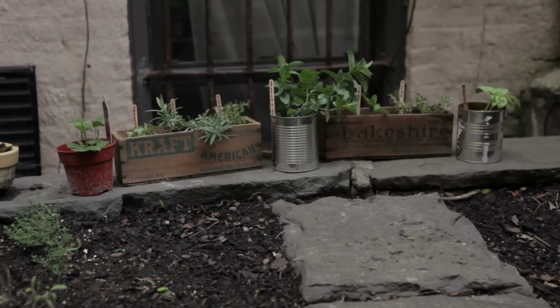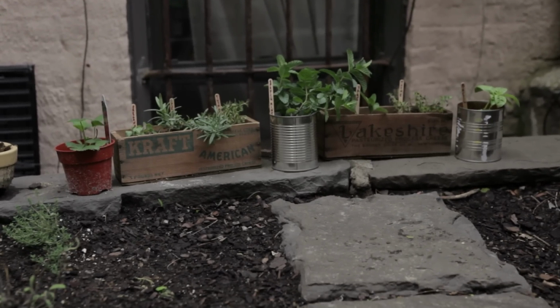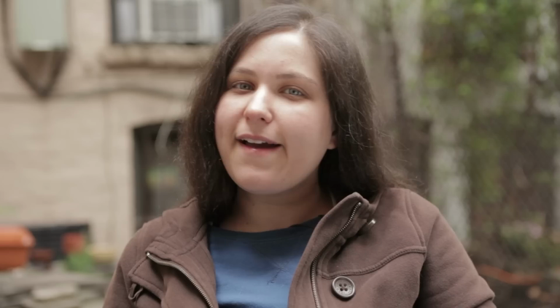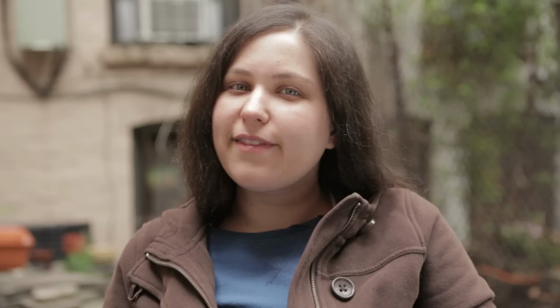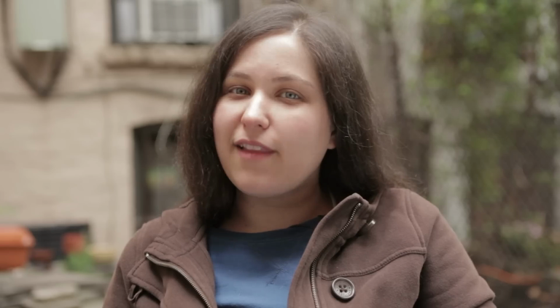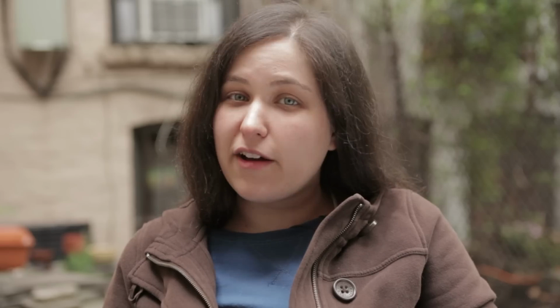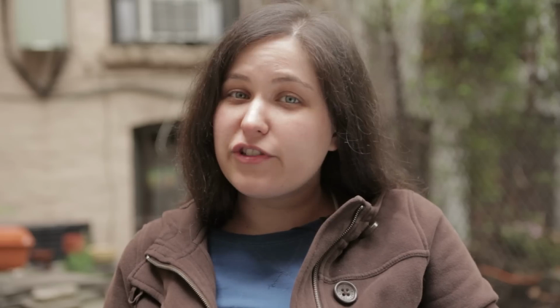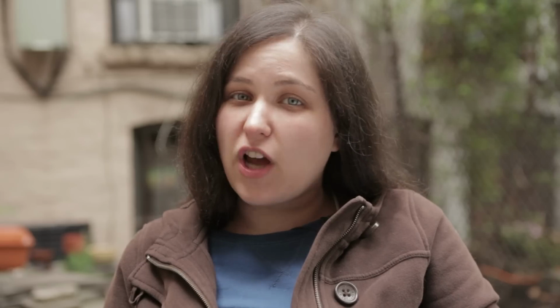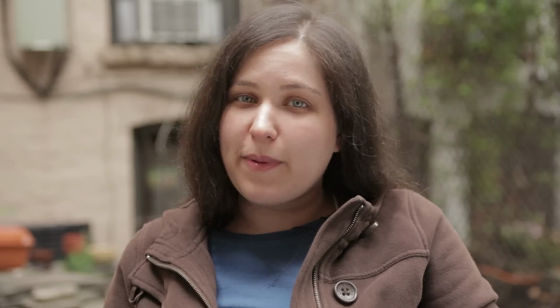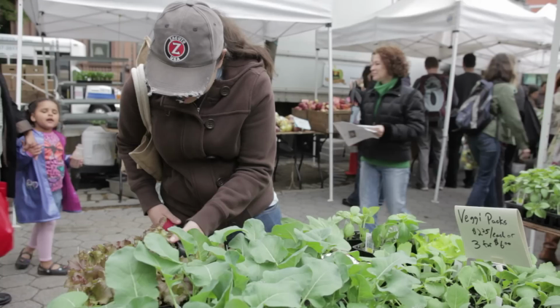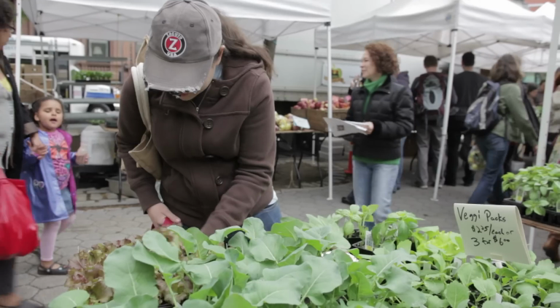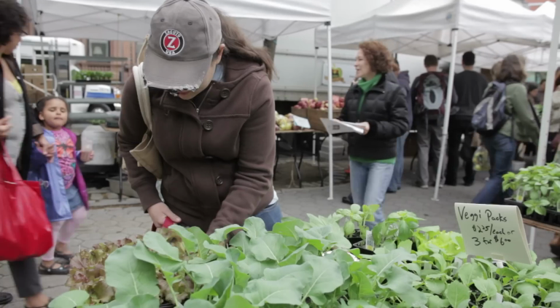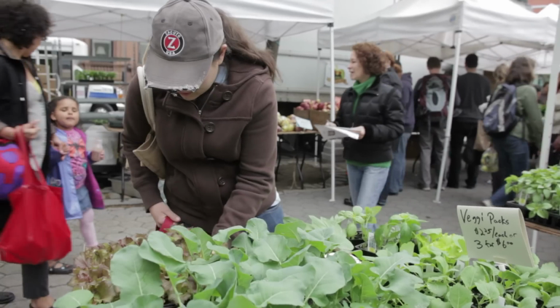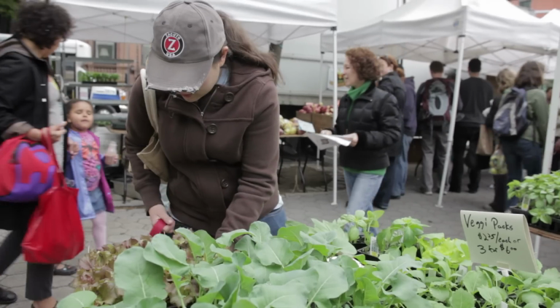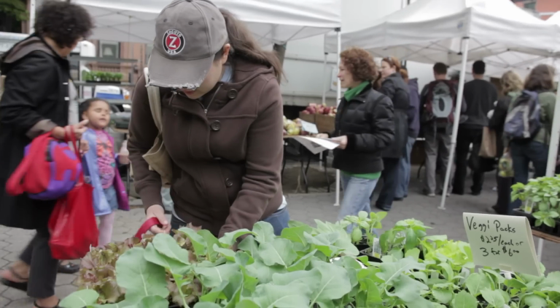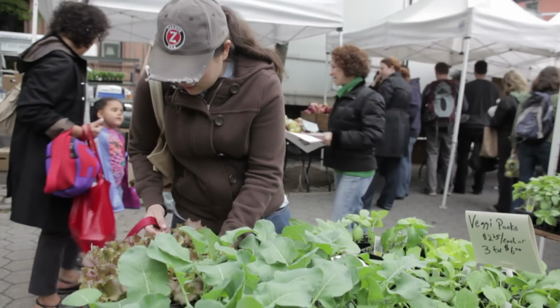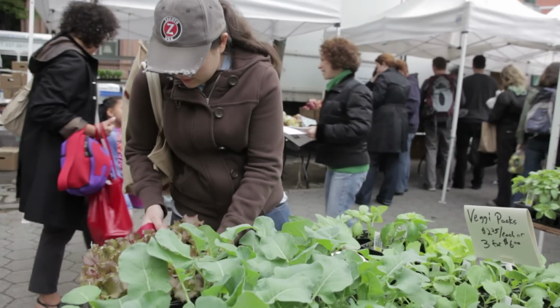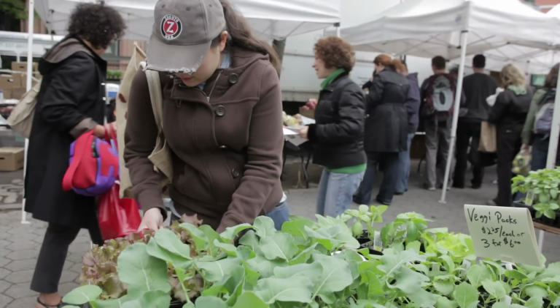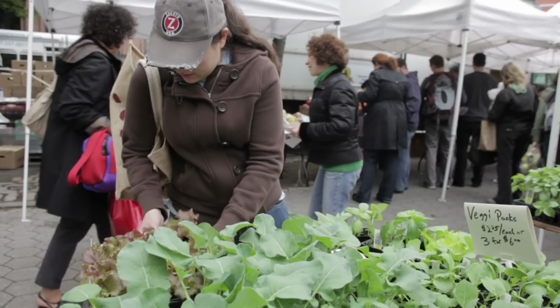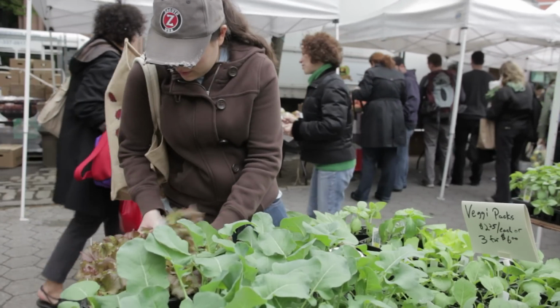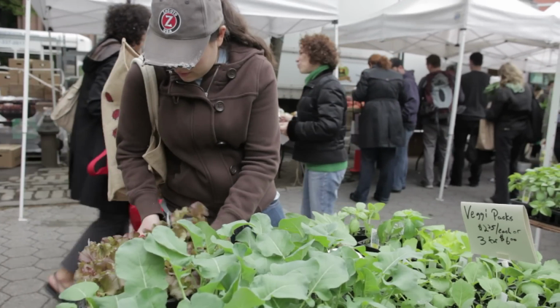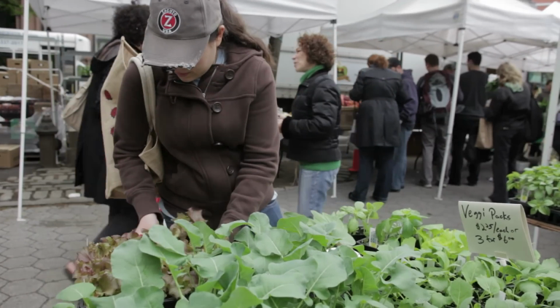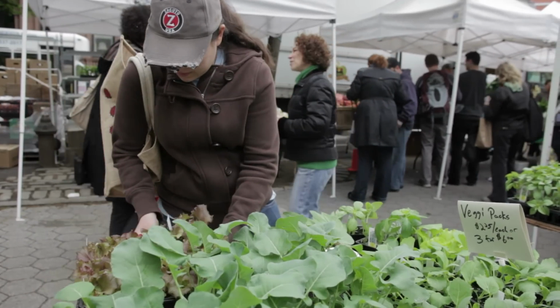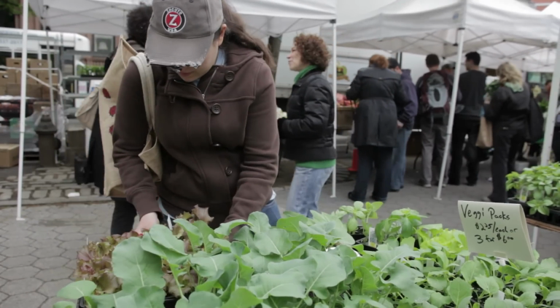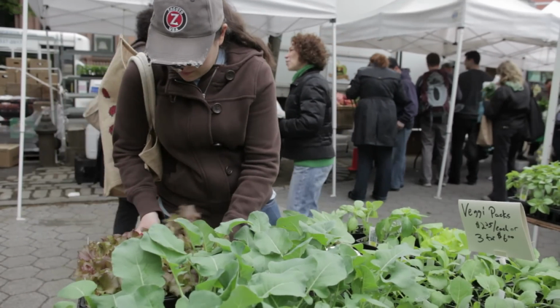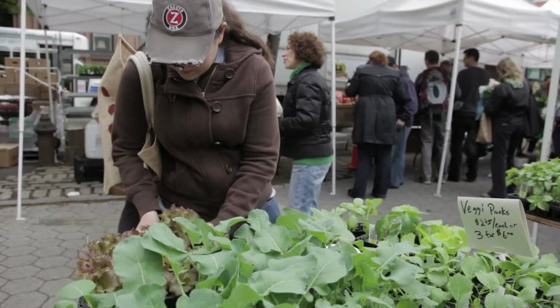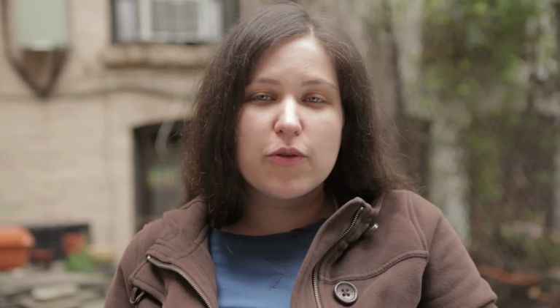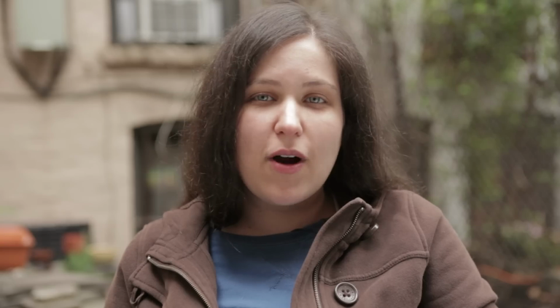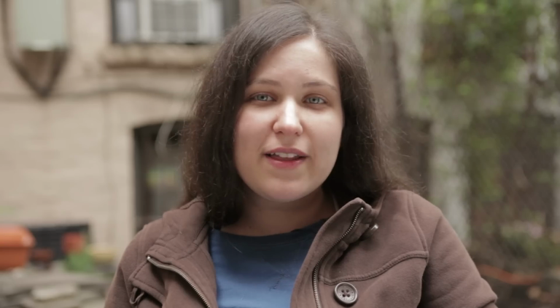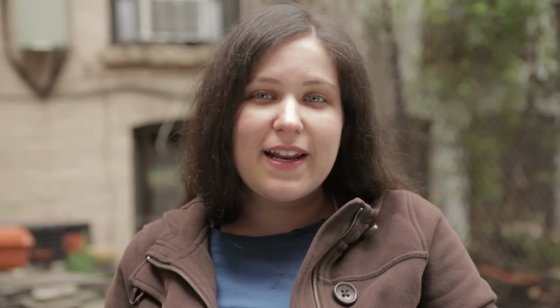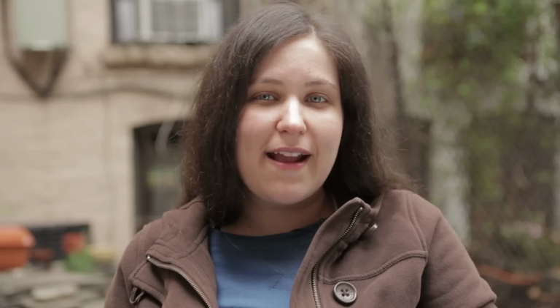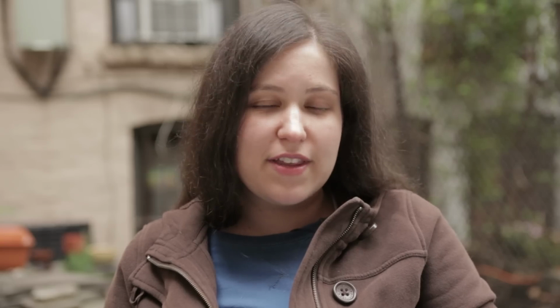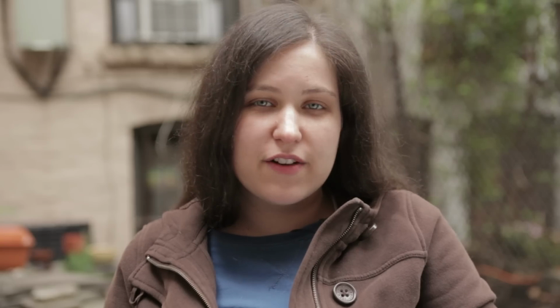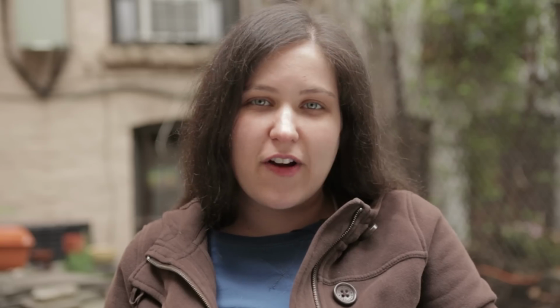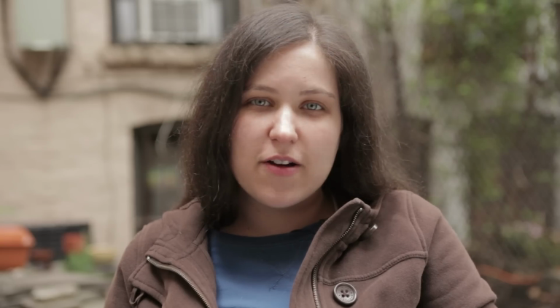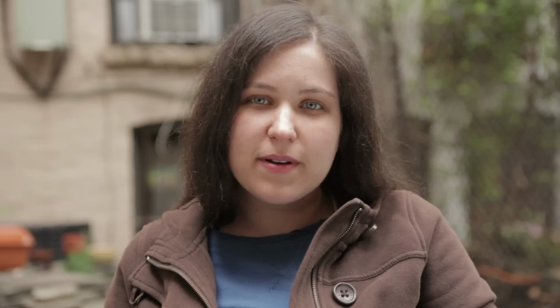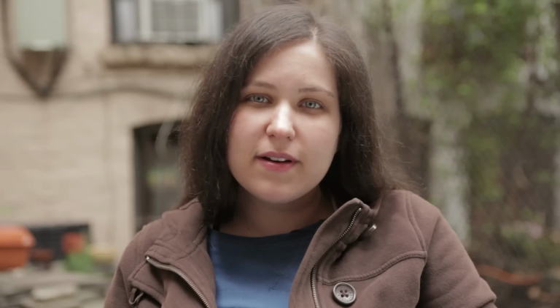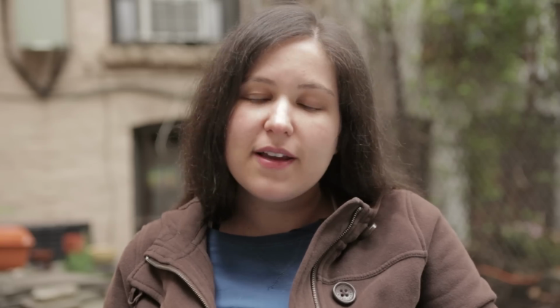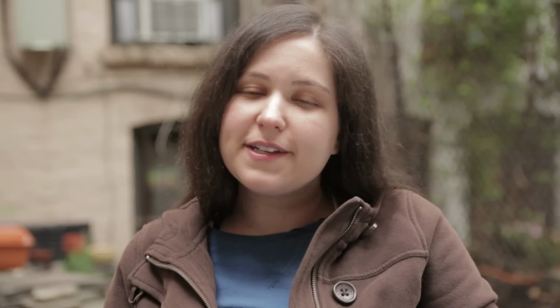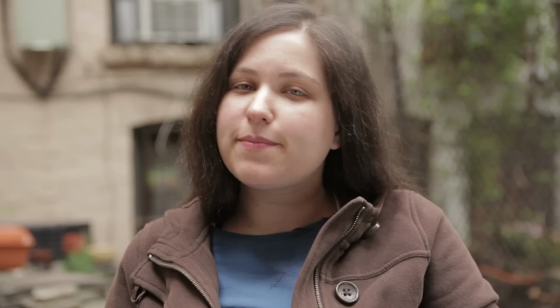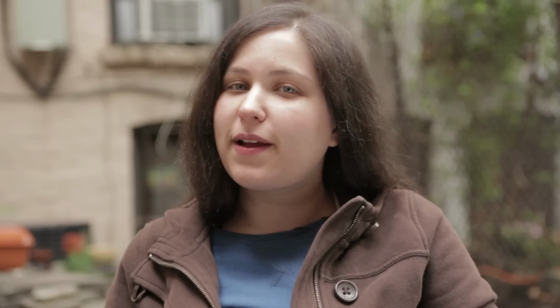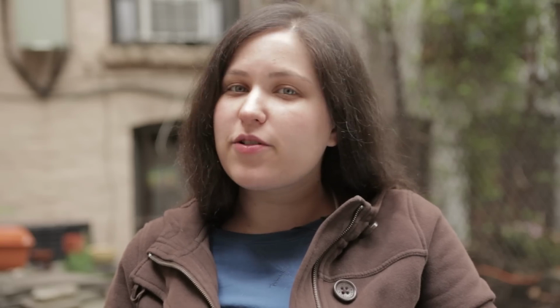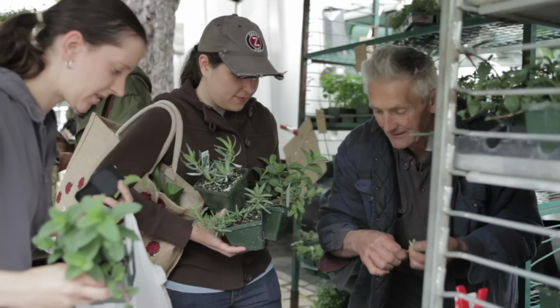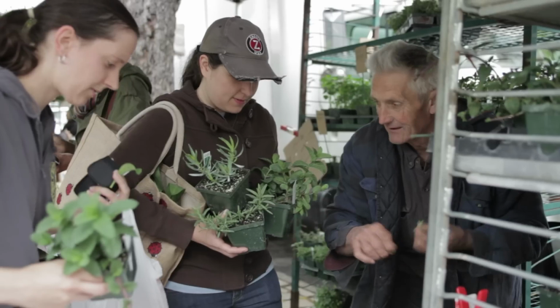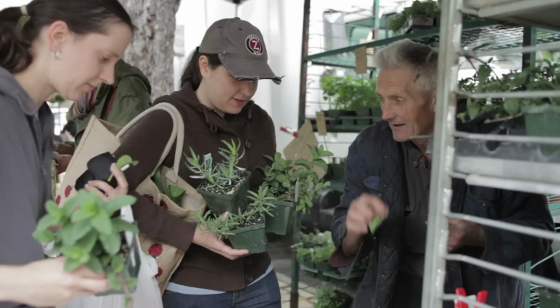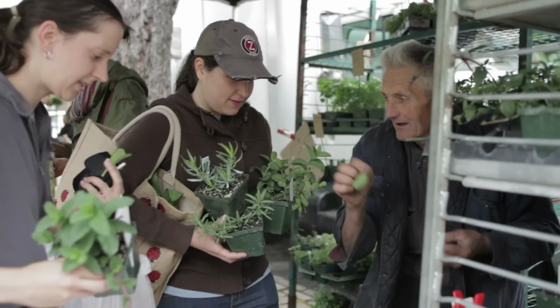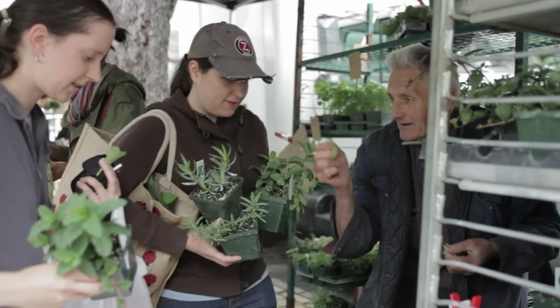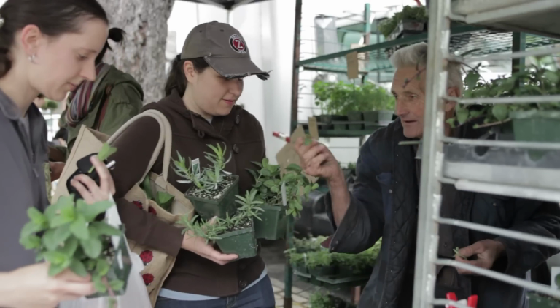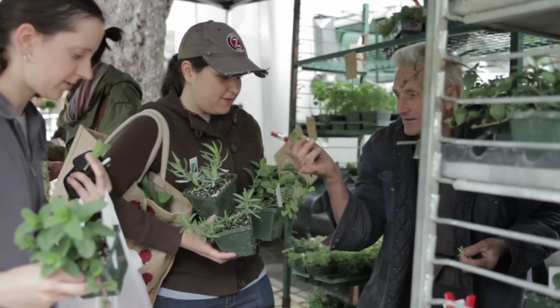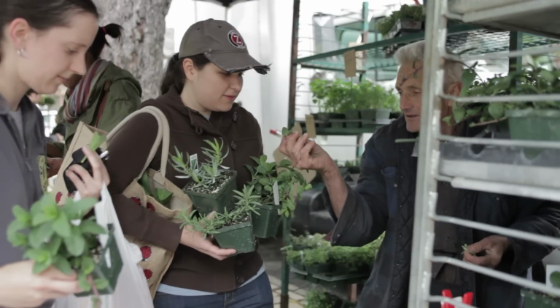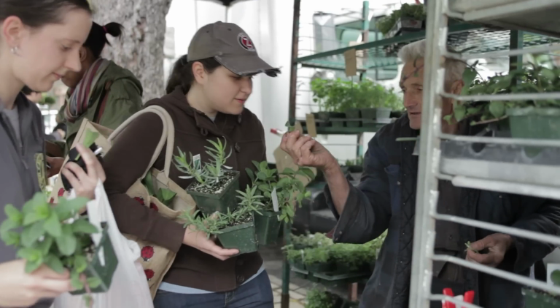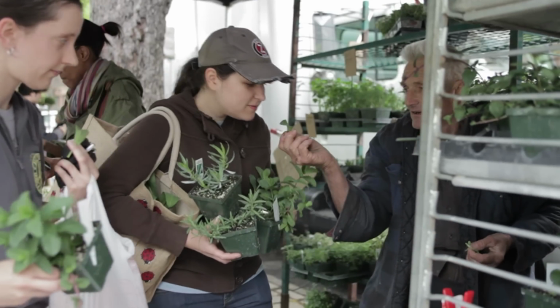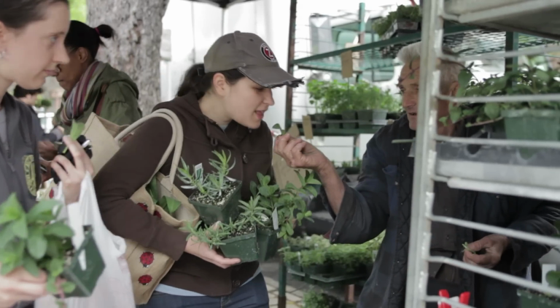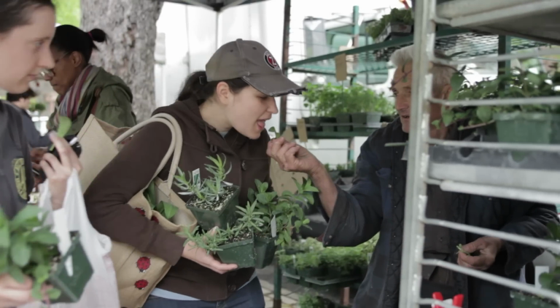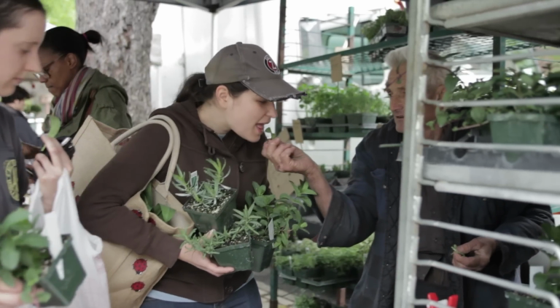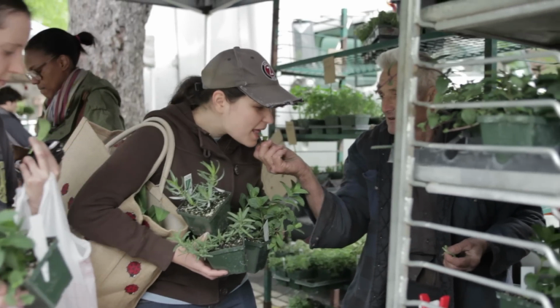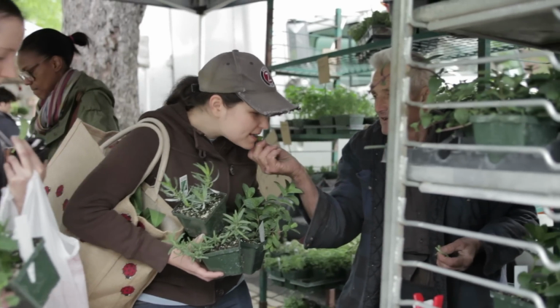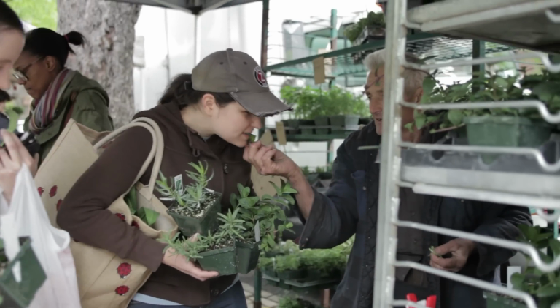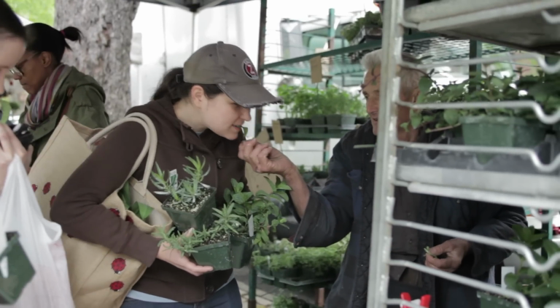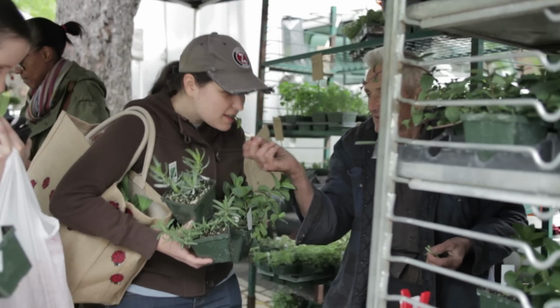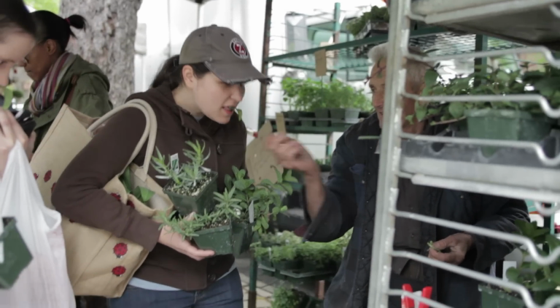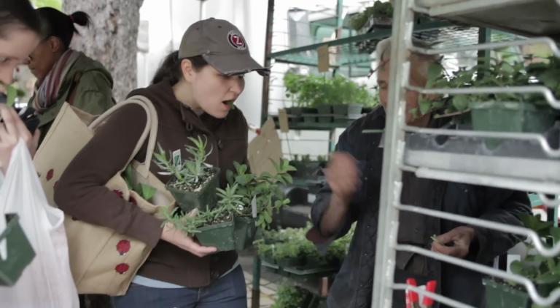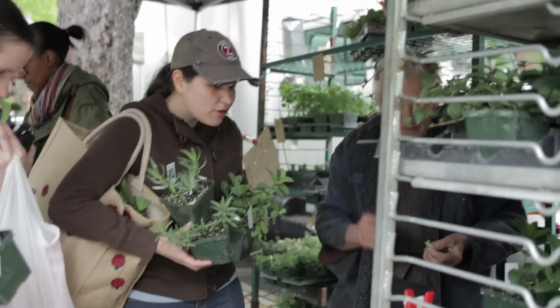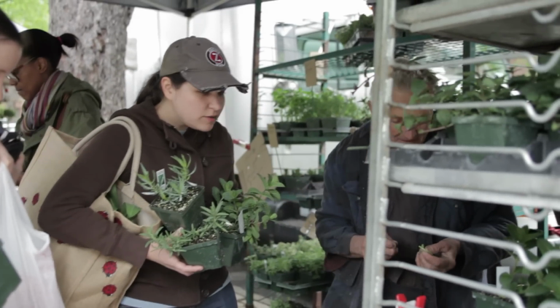I love shopping at the green market, but a great way to support both your wallet and the environment is to plant your own herb garden. So for Earth Day, I'm going to plant my own herb garden.